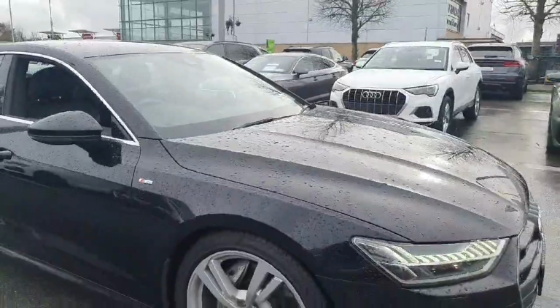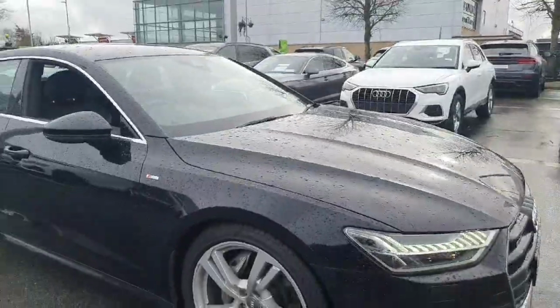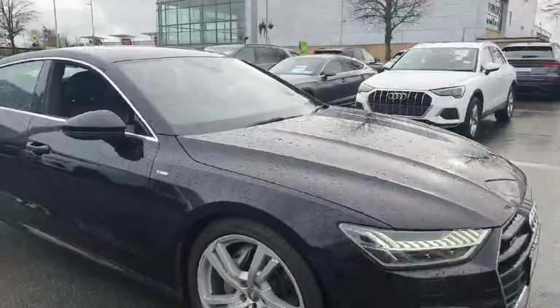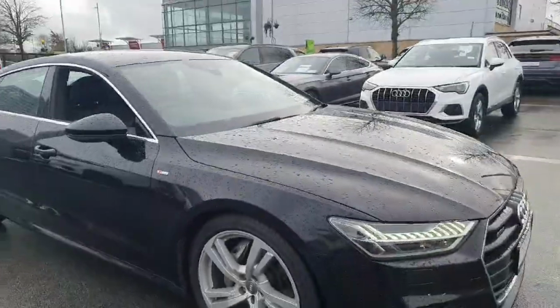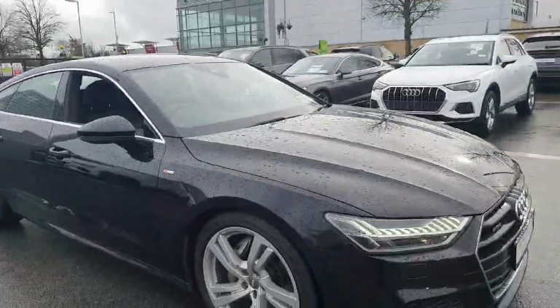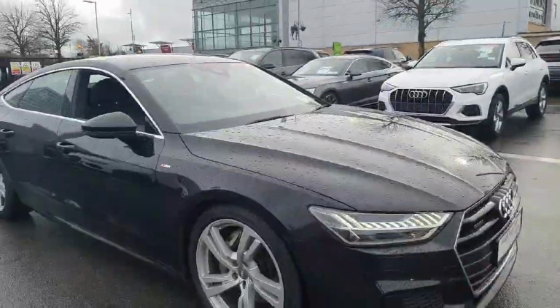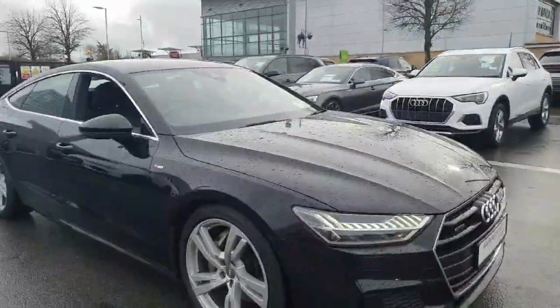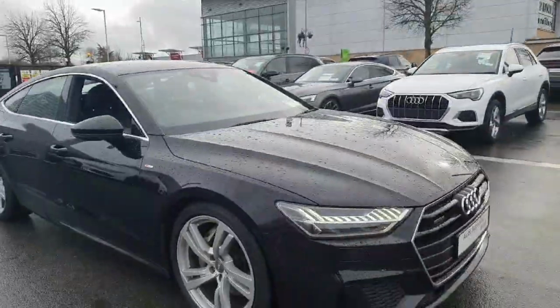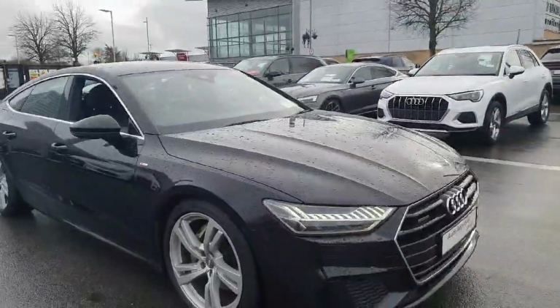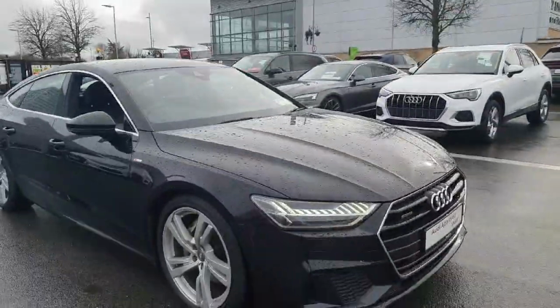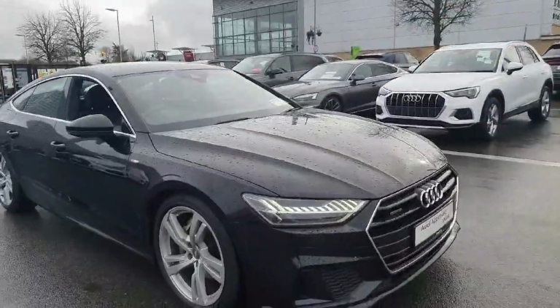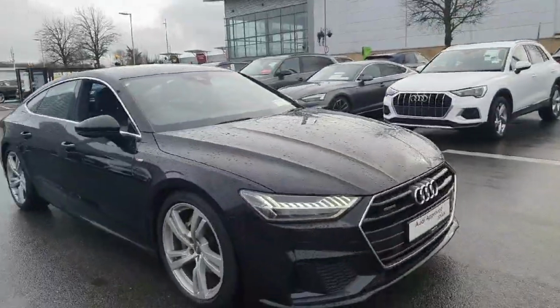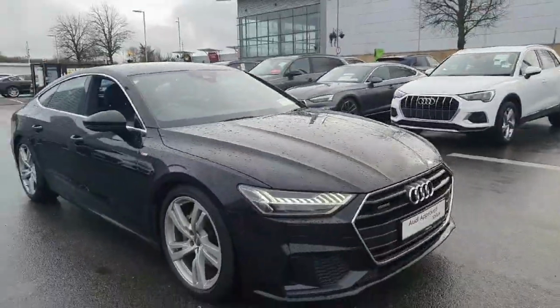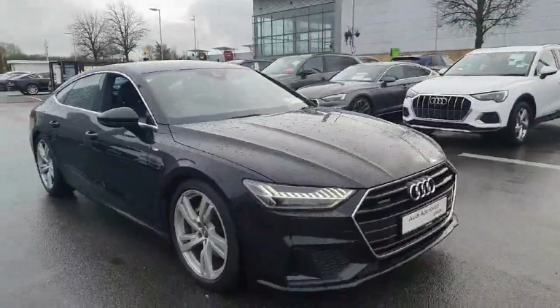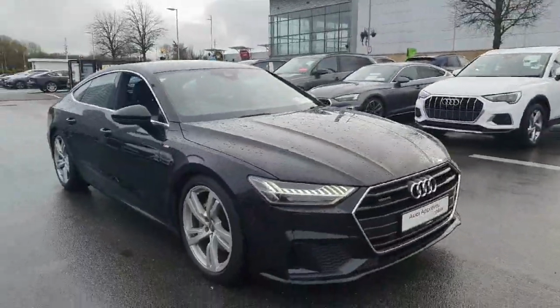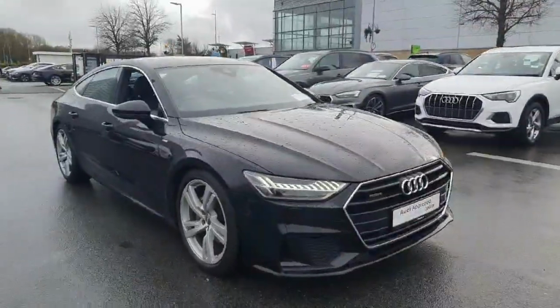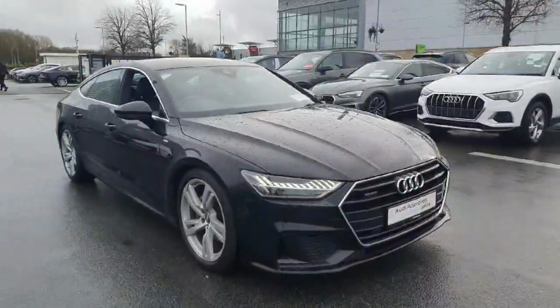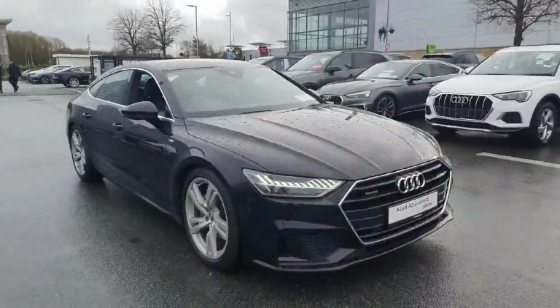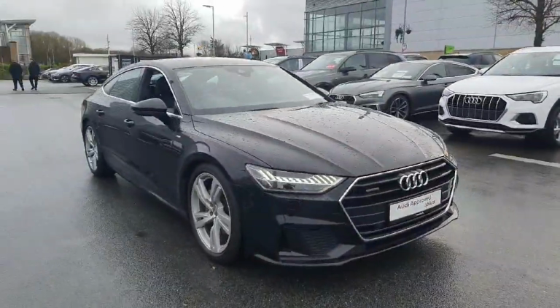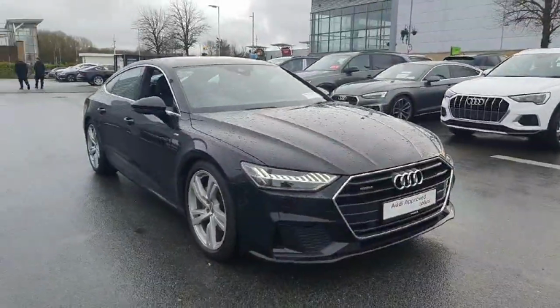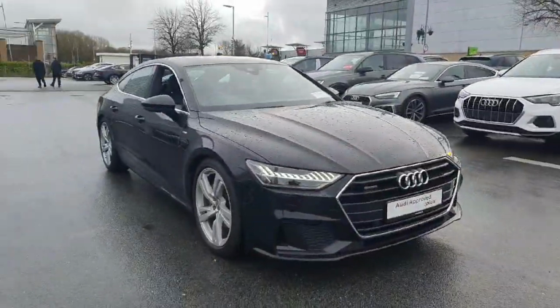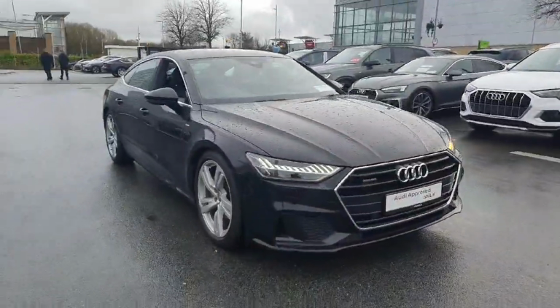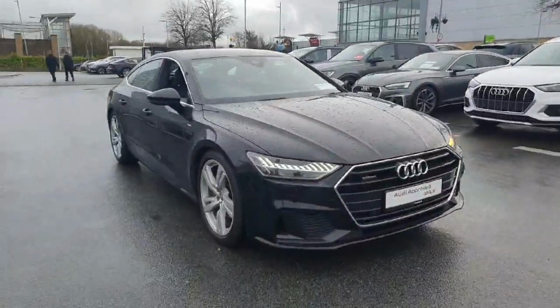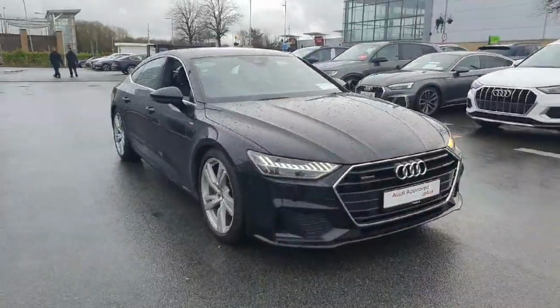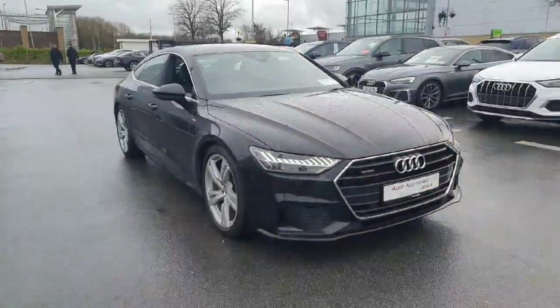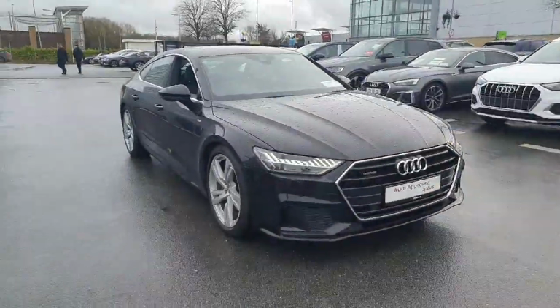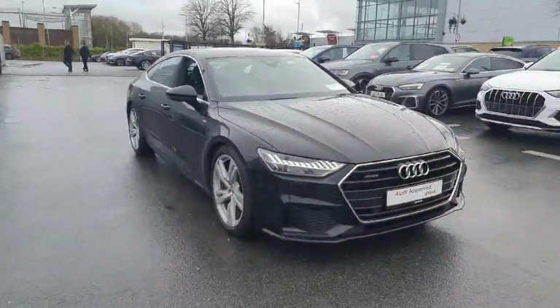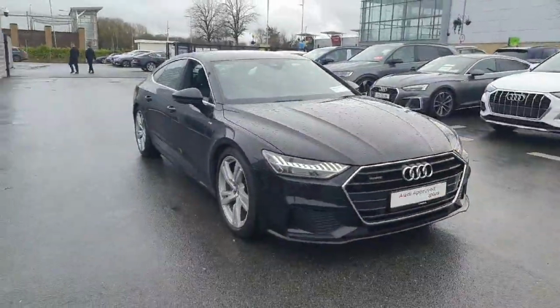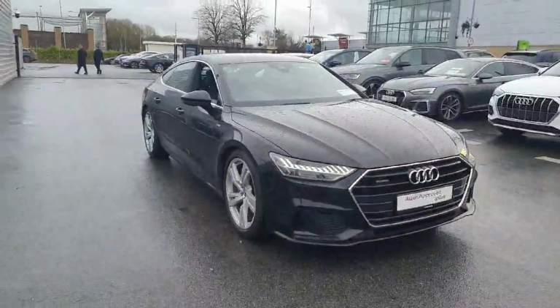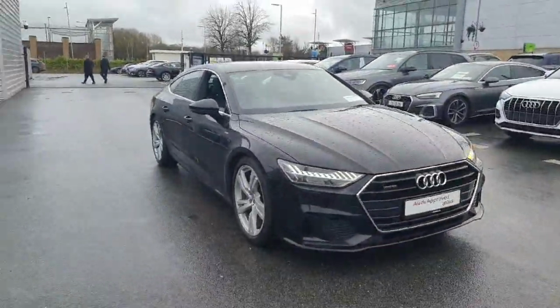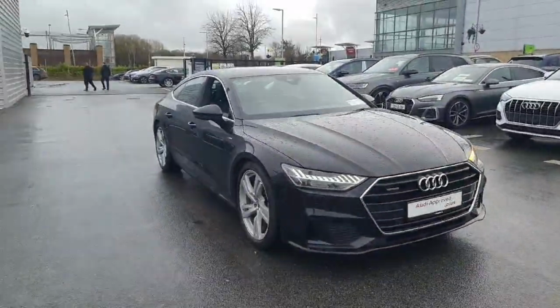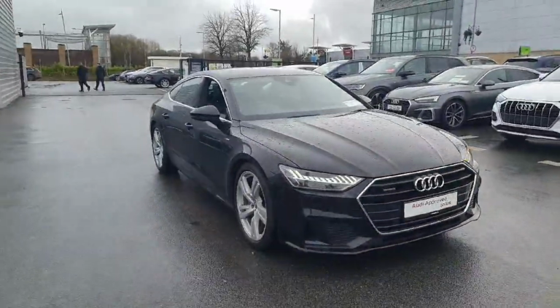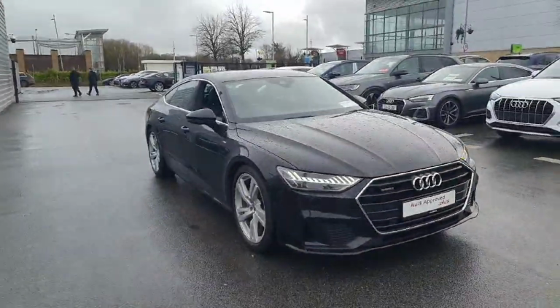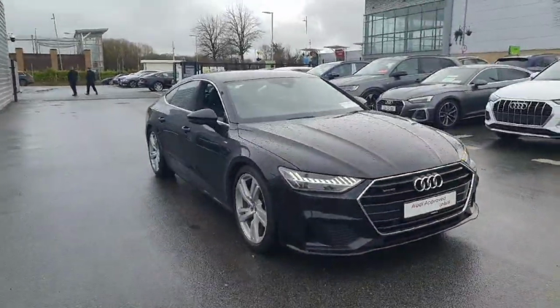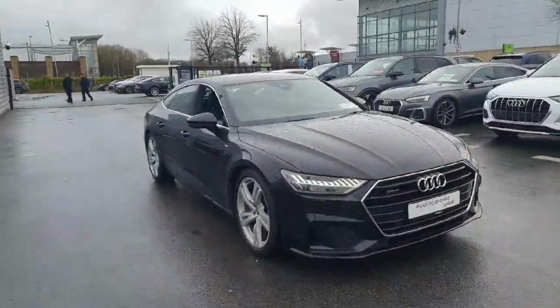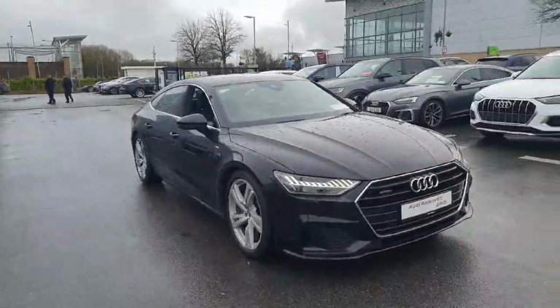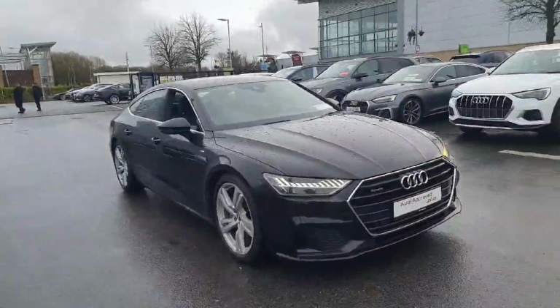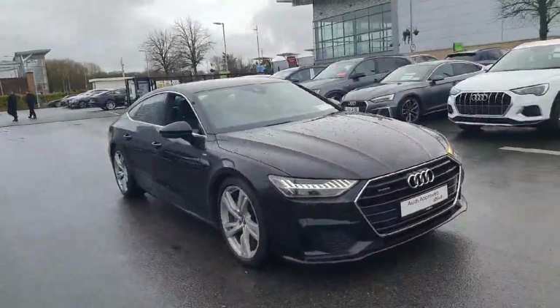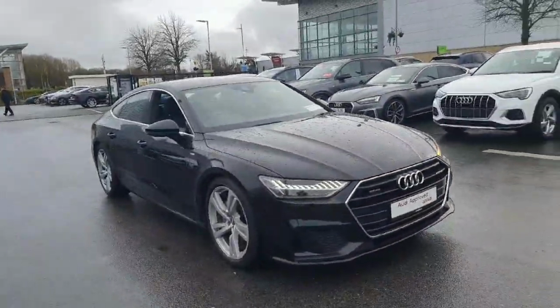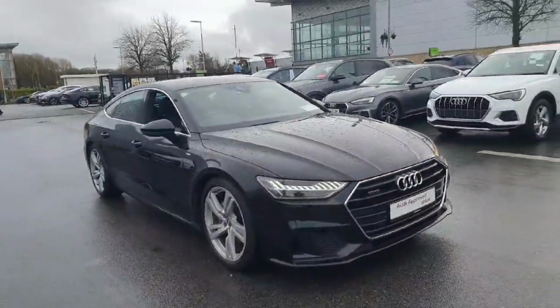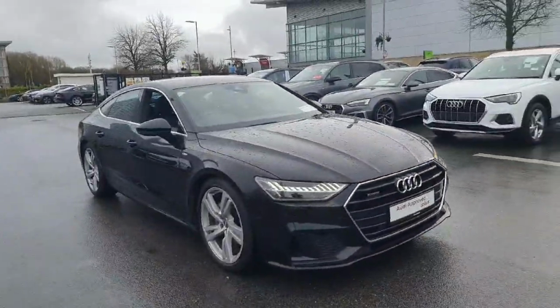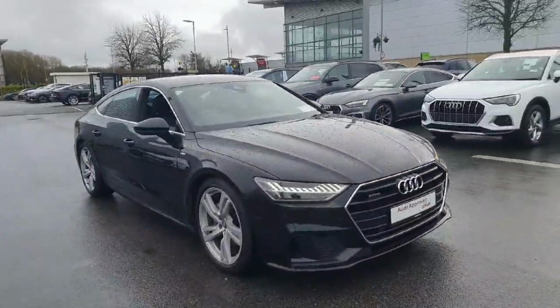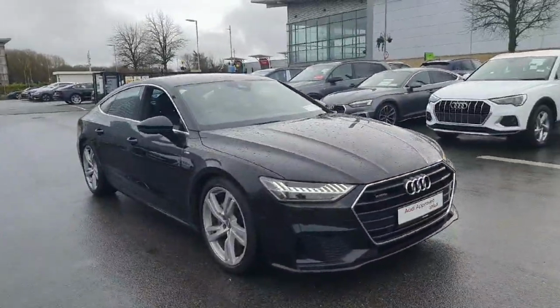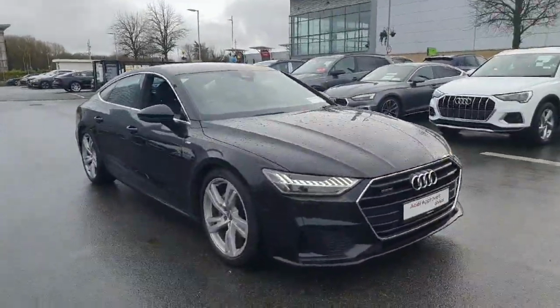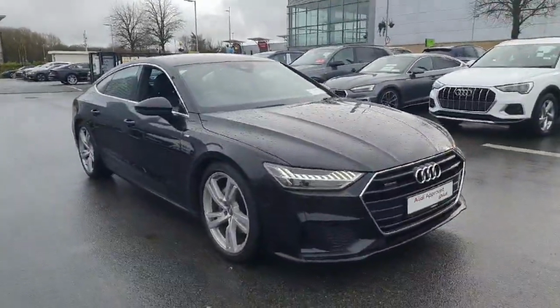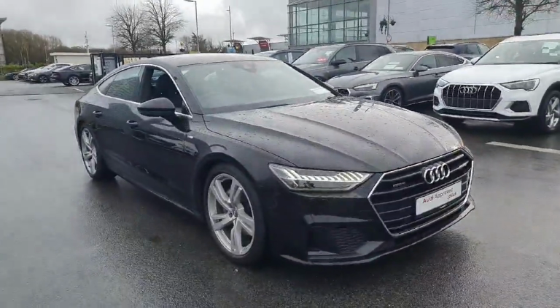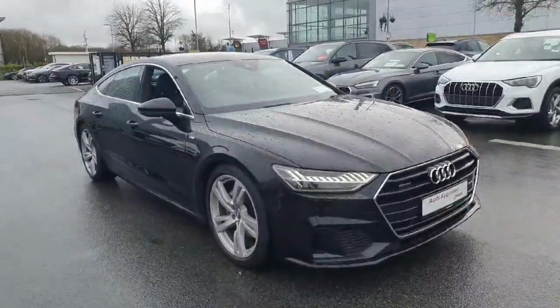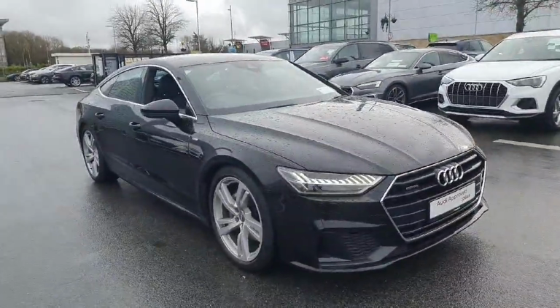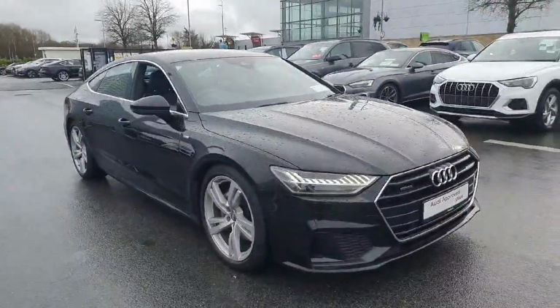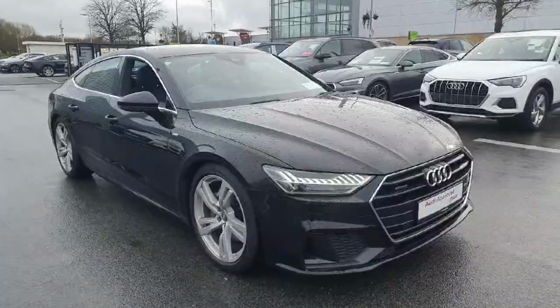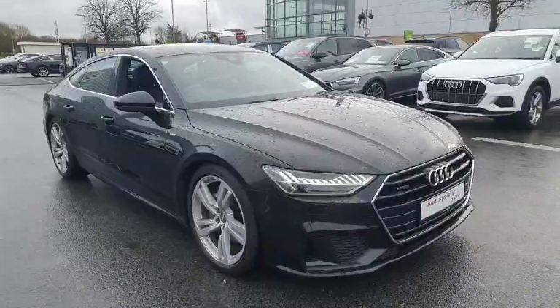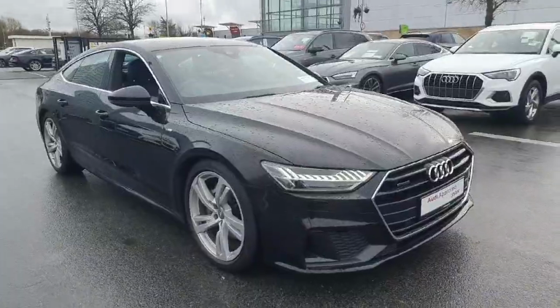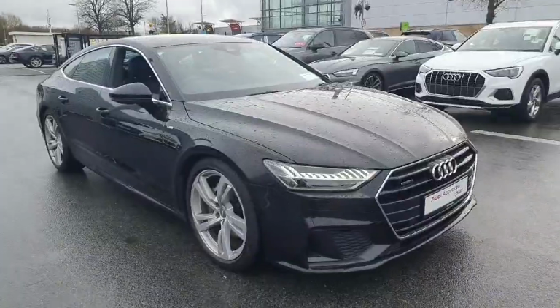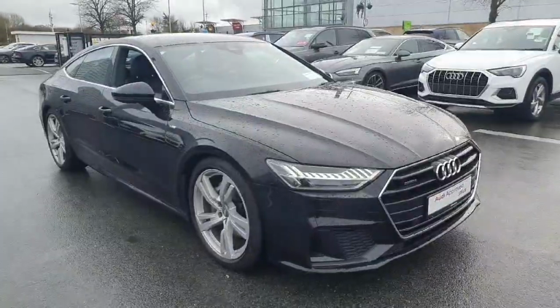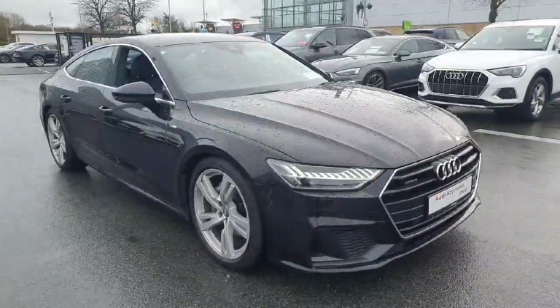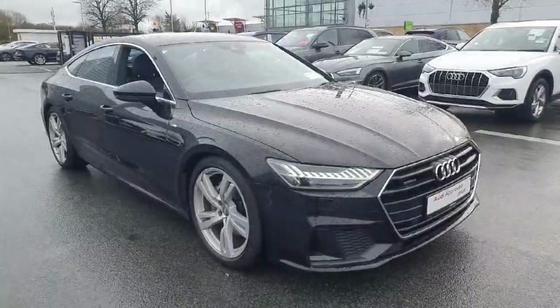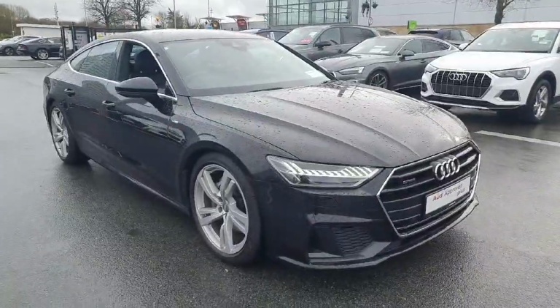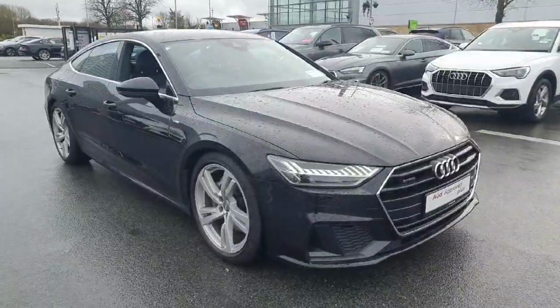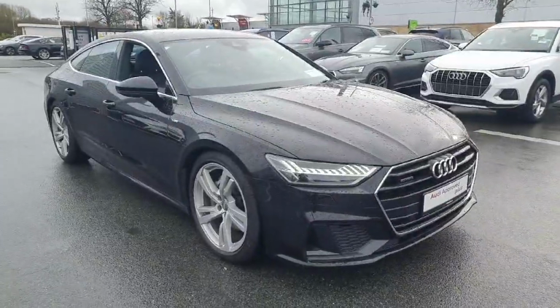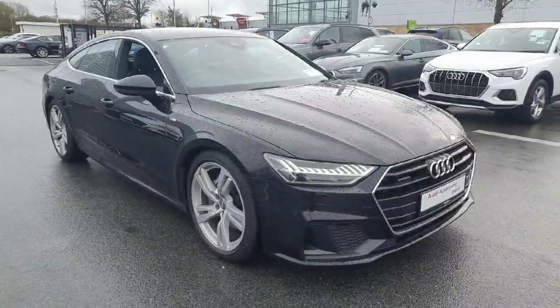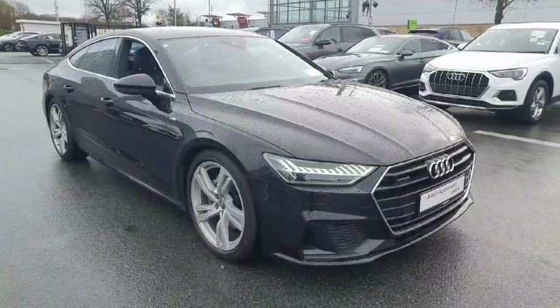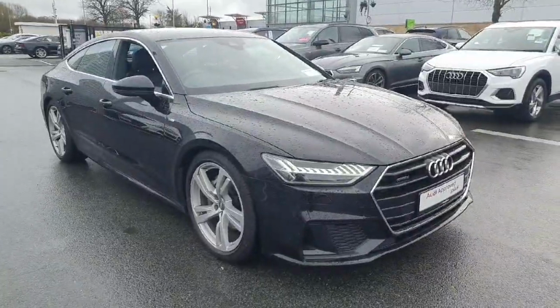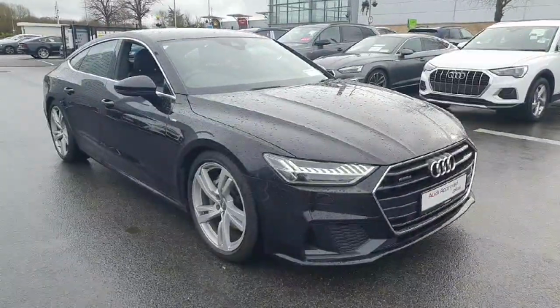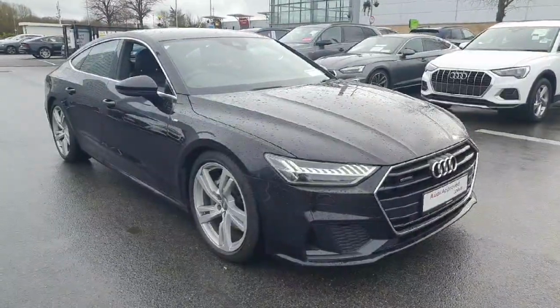This car is ready for immediate delivery. If you'd like to arrange a test drive, please give the sales team a call here at Audi Limerick on 061 336 000.